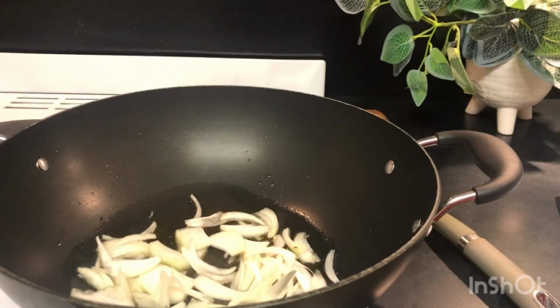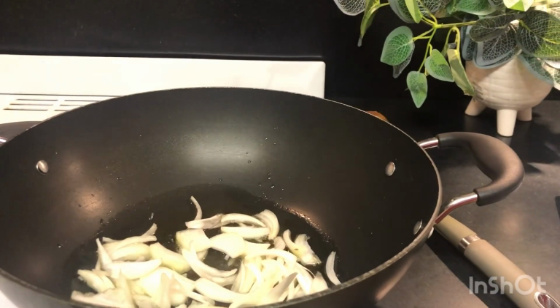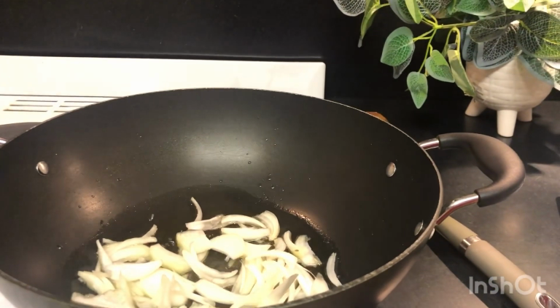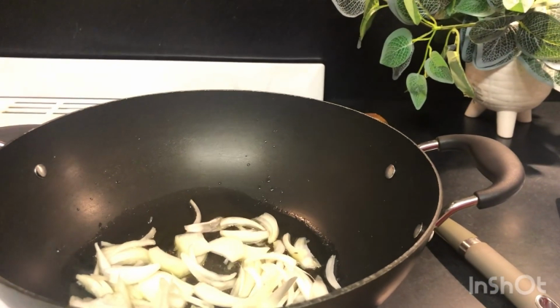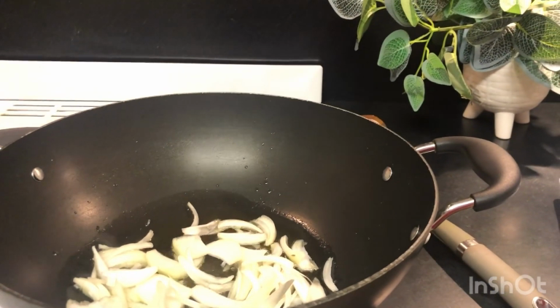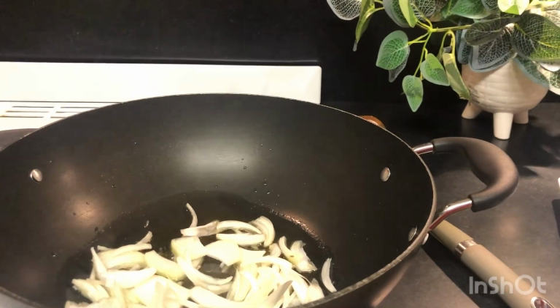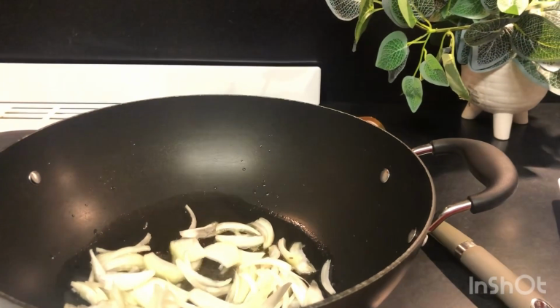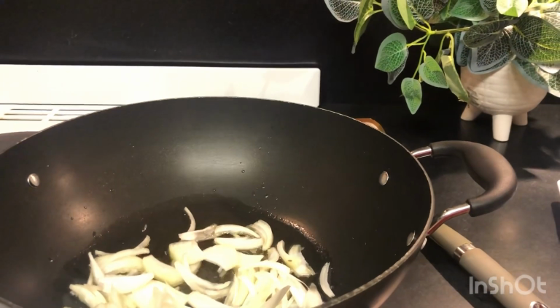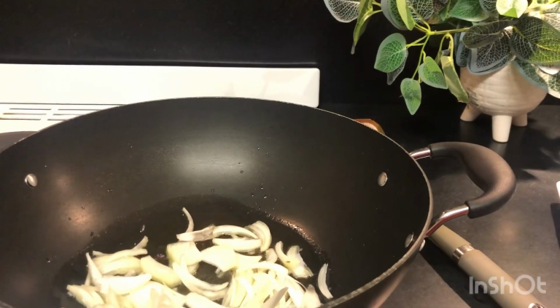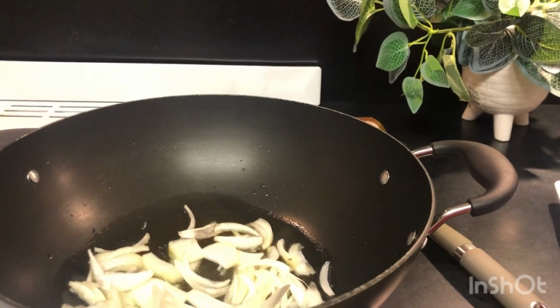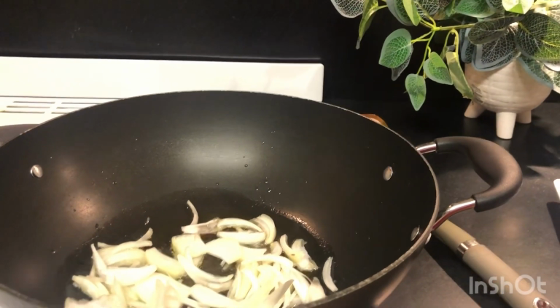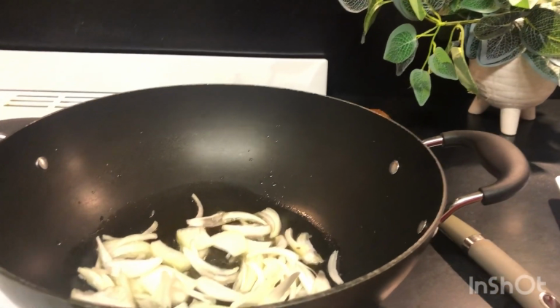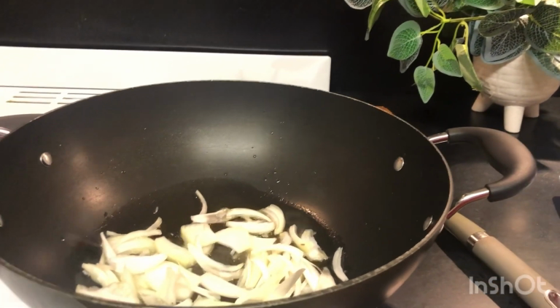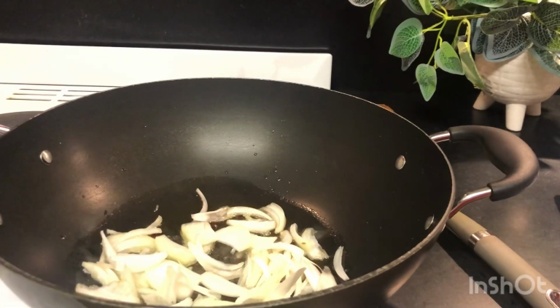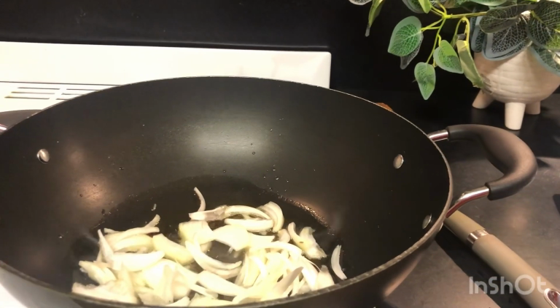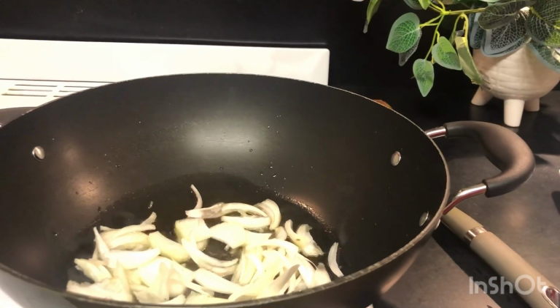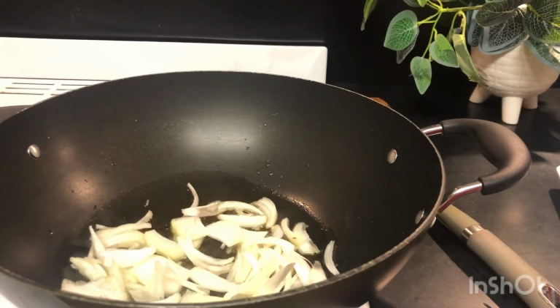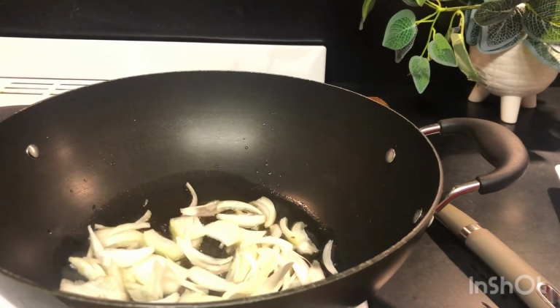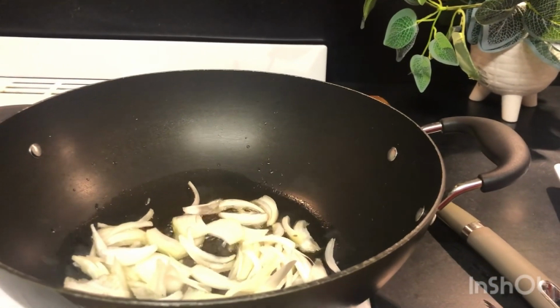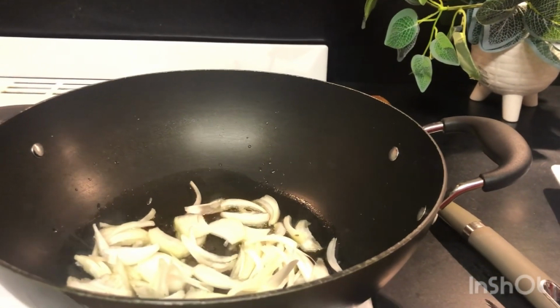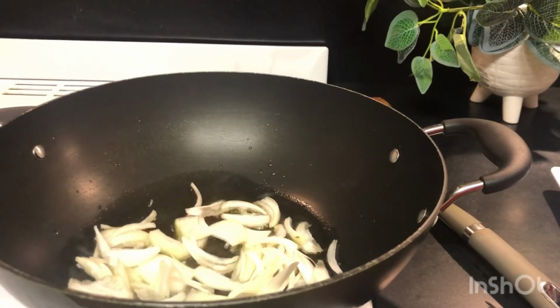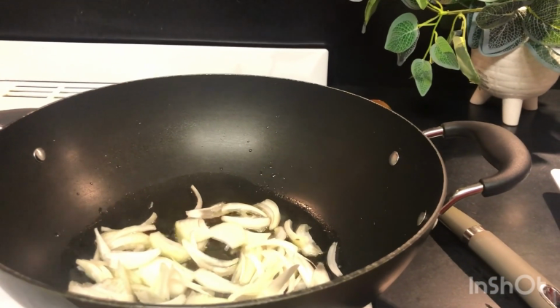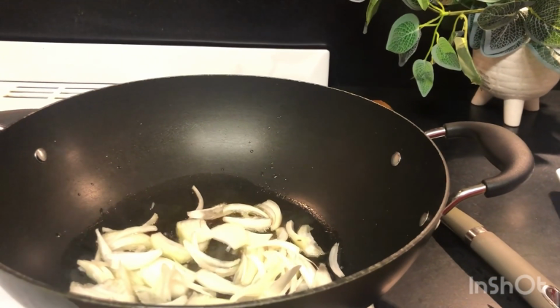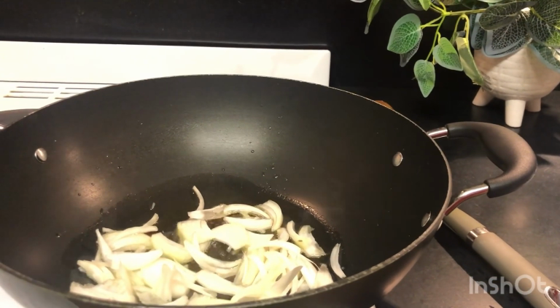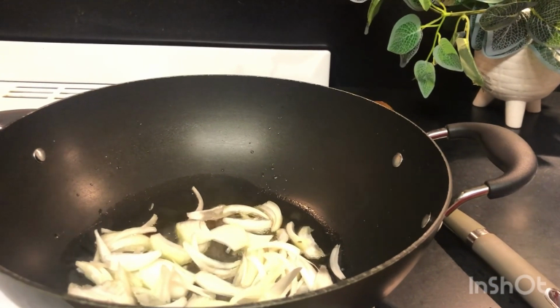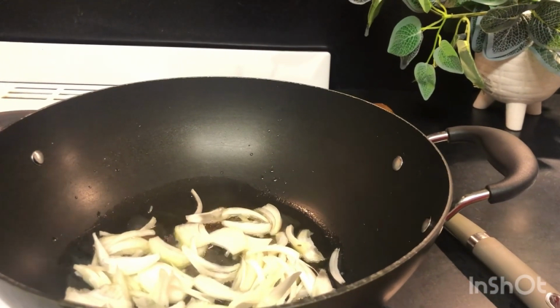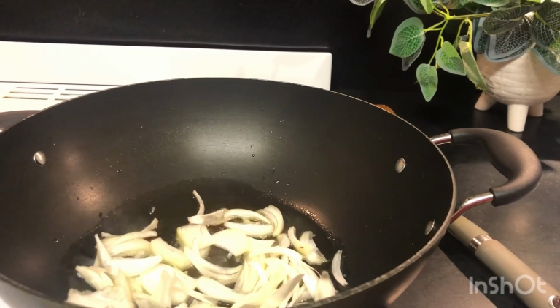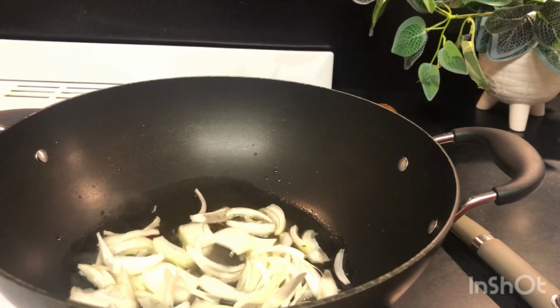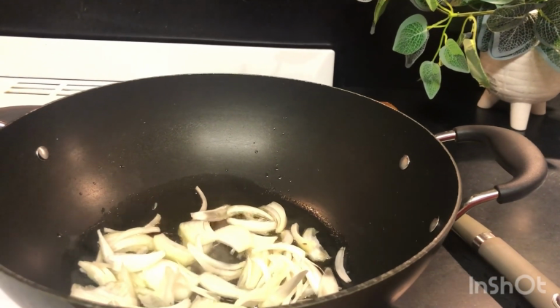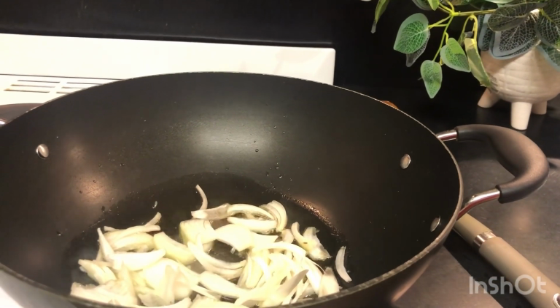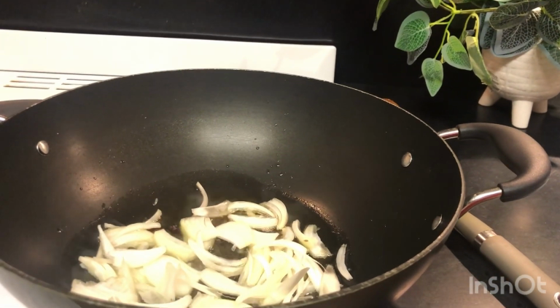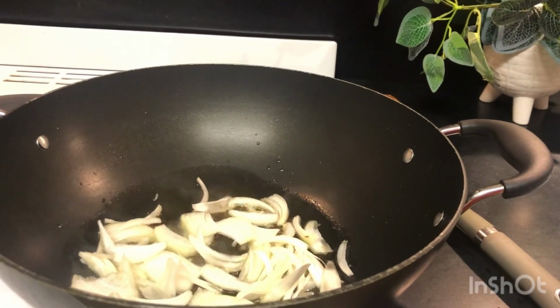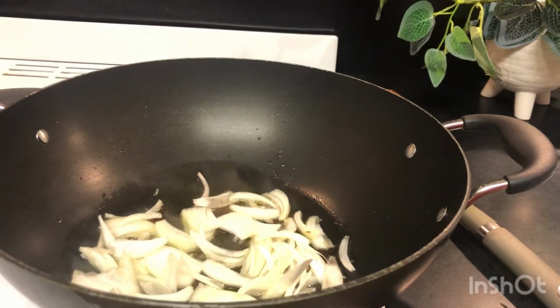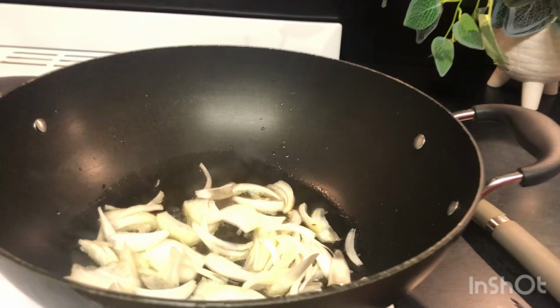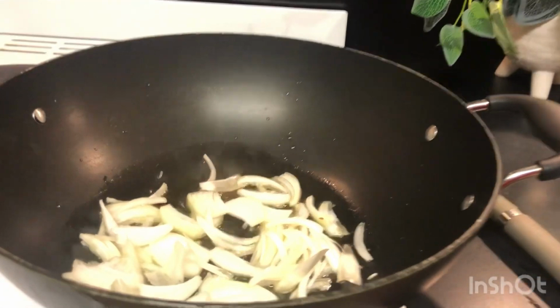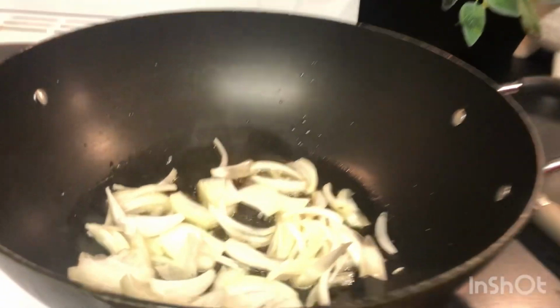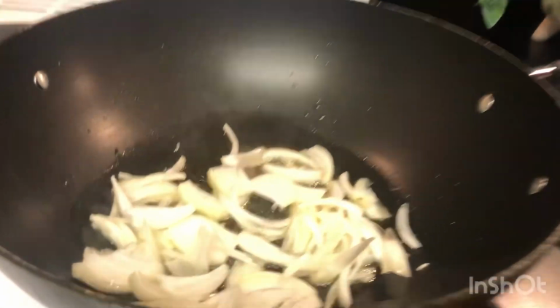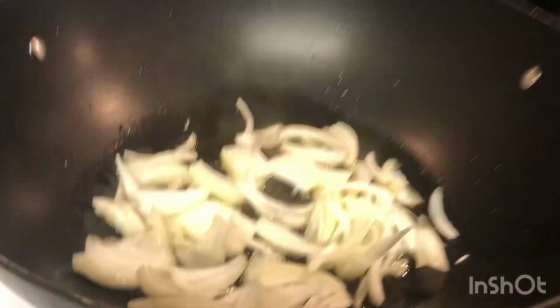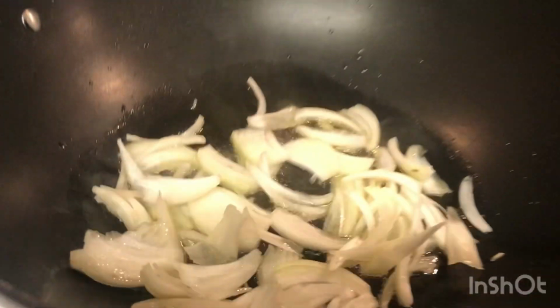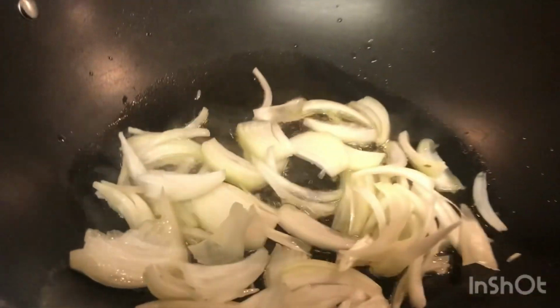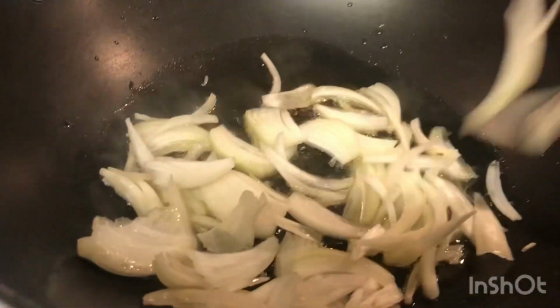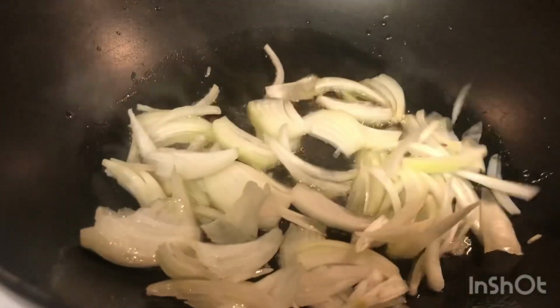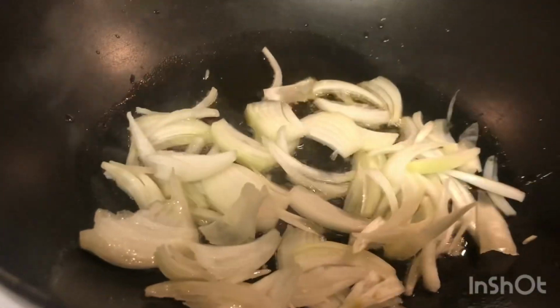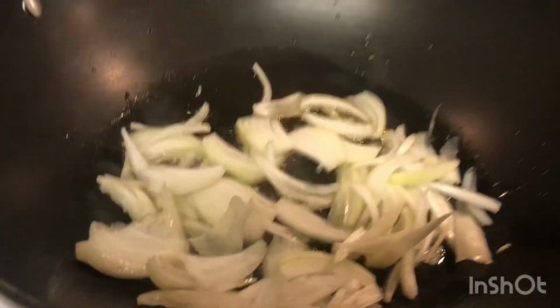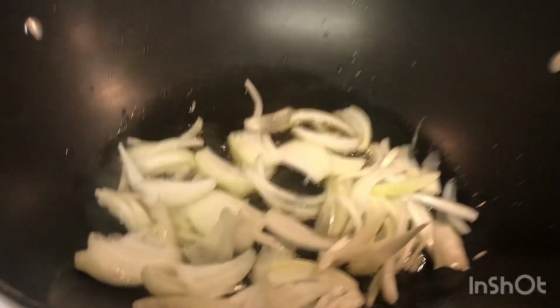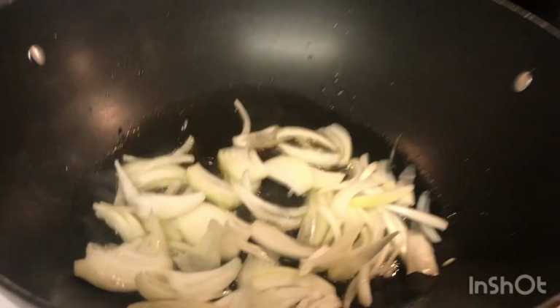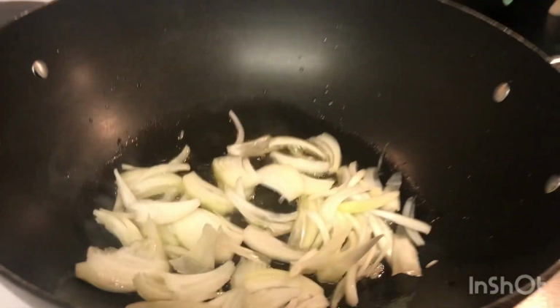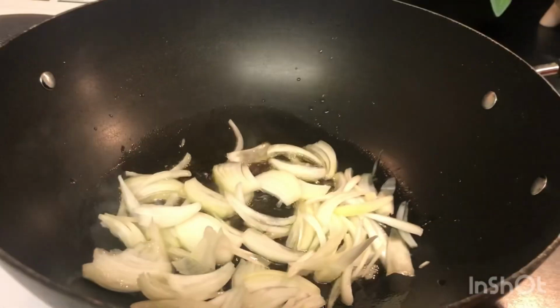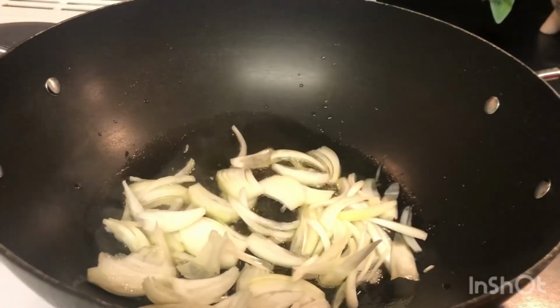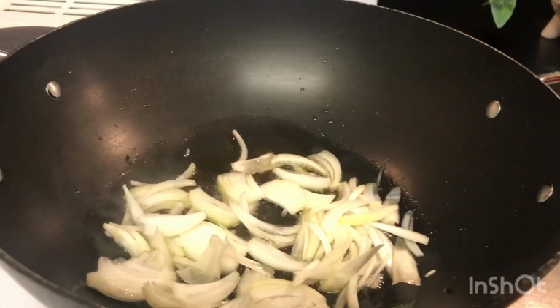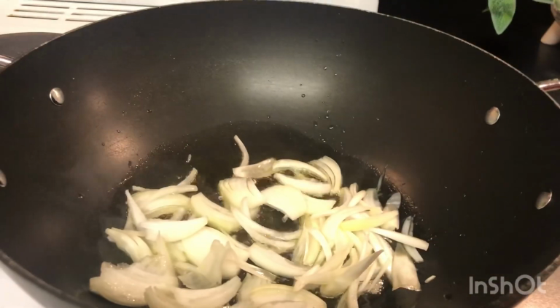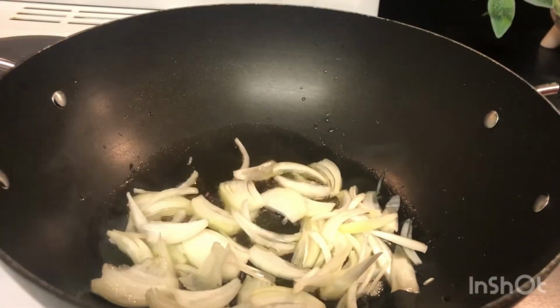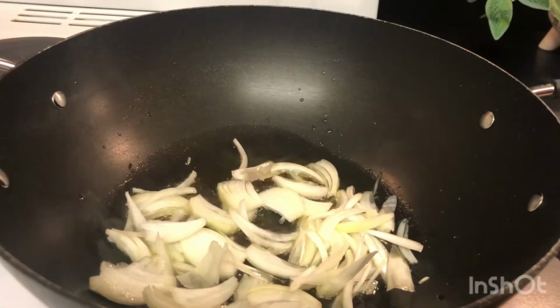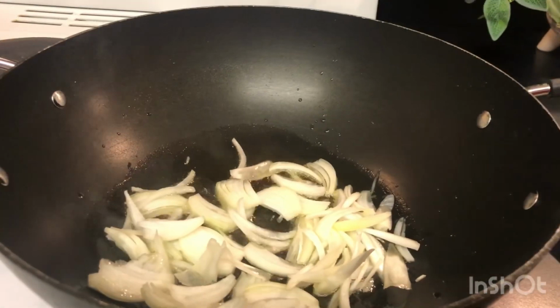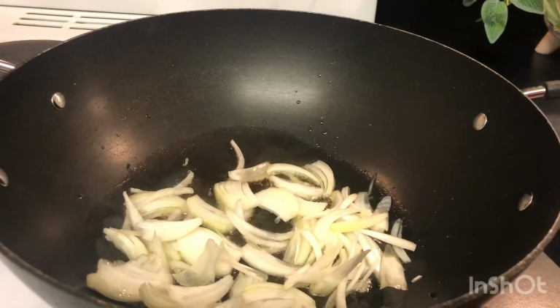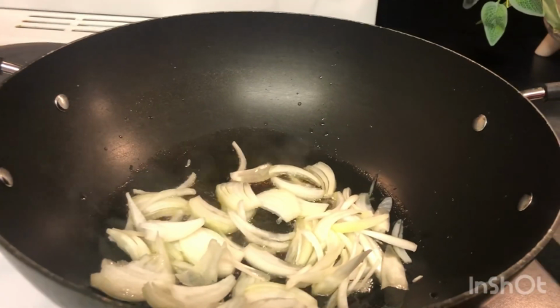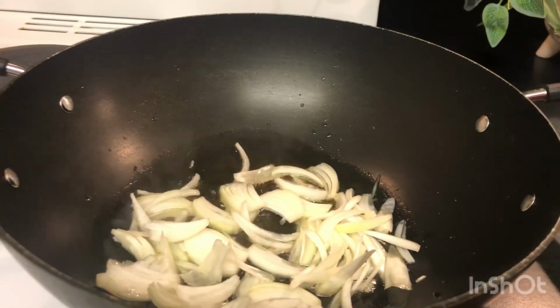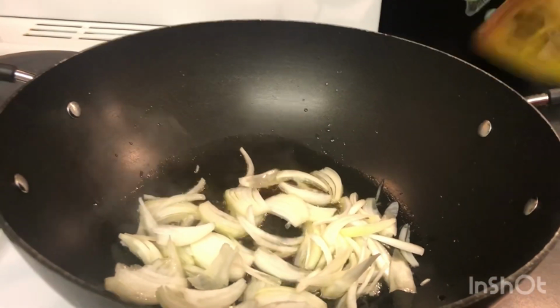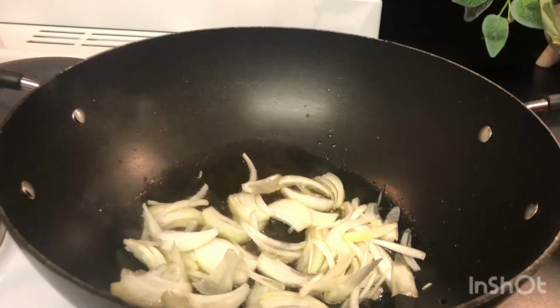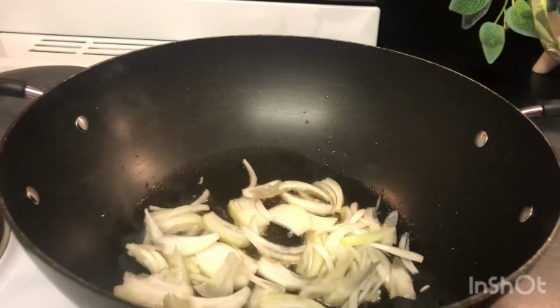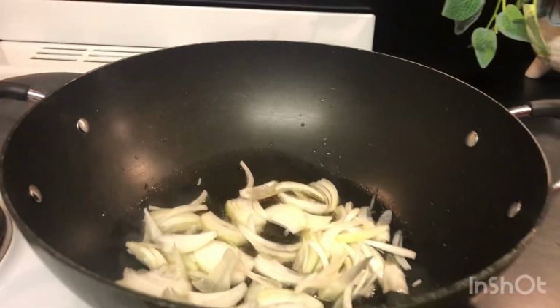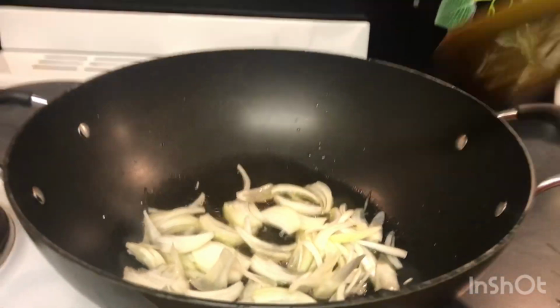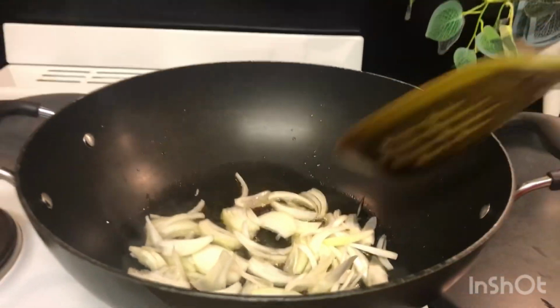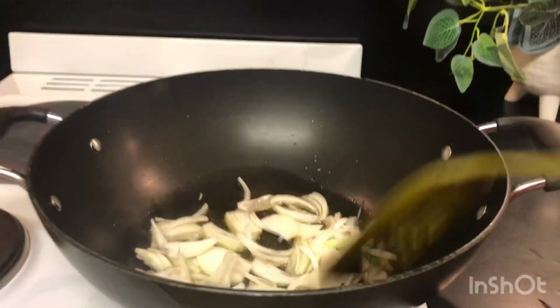The pias will also be fried in this pan. Now we will cook the pan. The pias will be fried. We will add zira rice to the pan once the pias are fried.